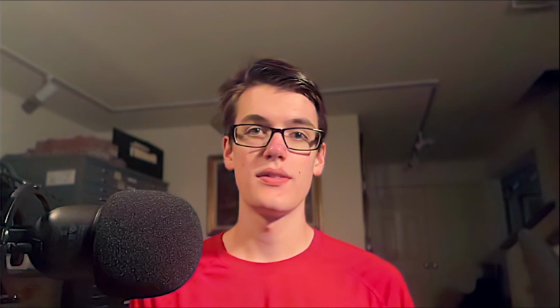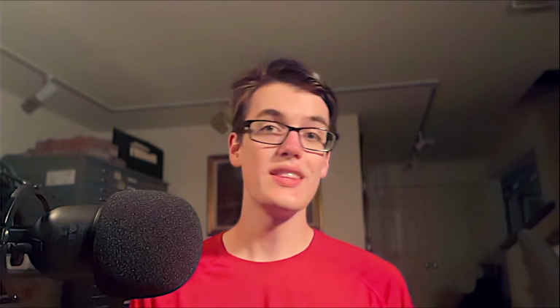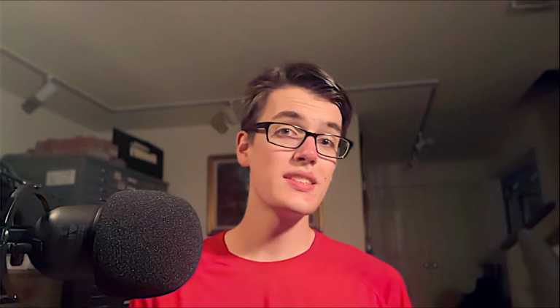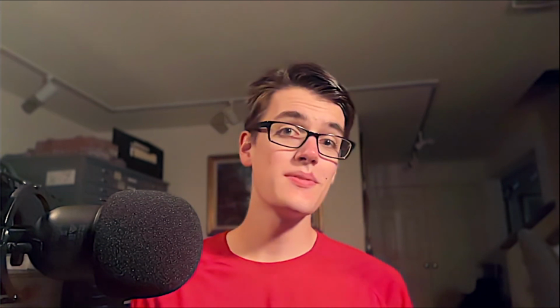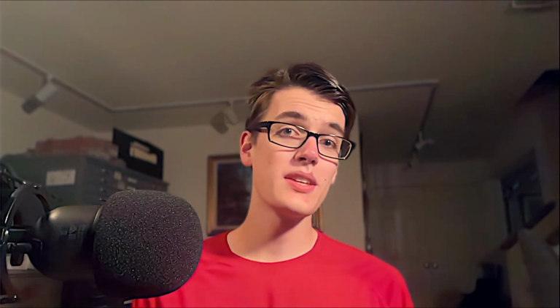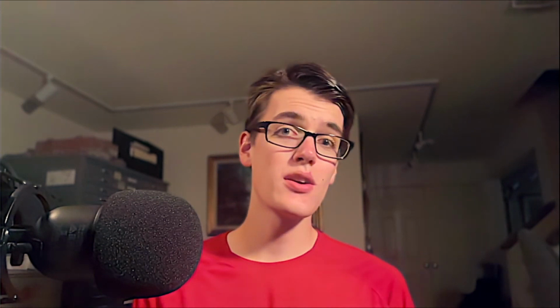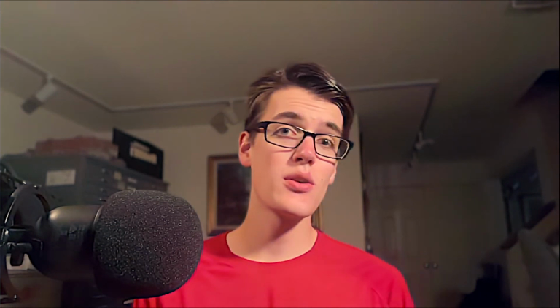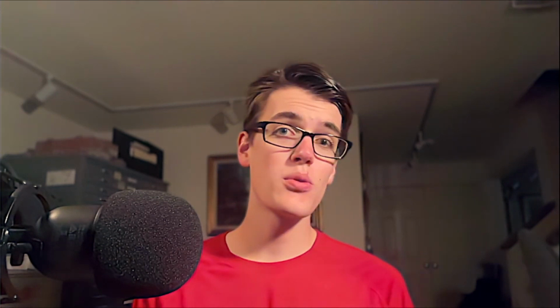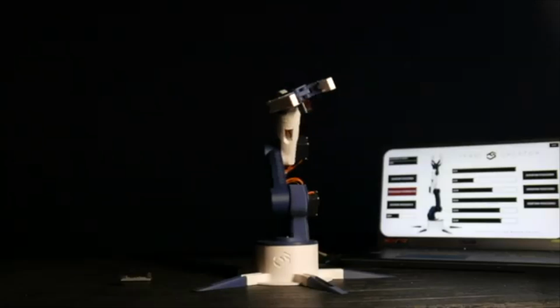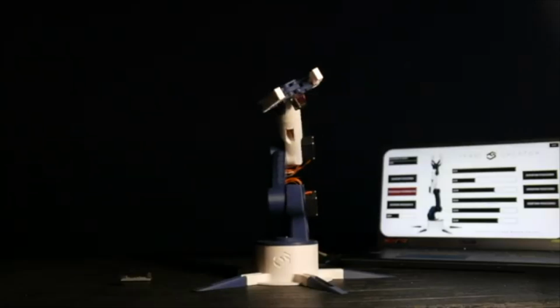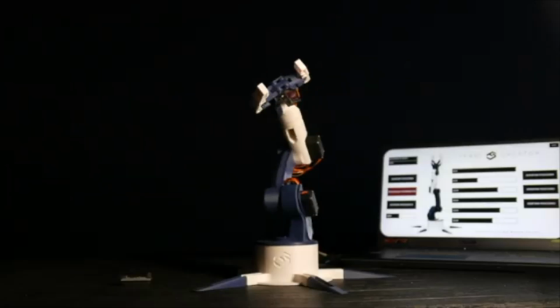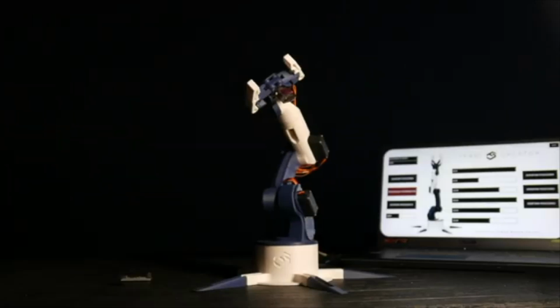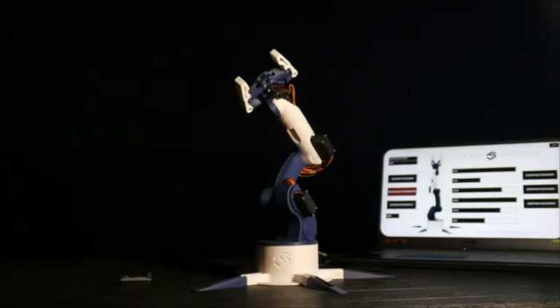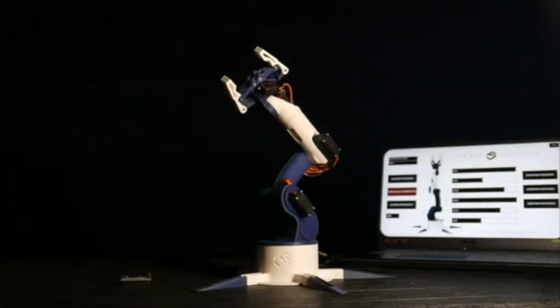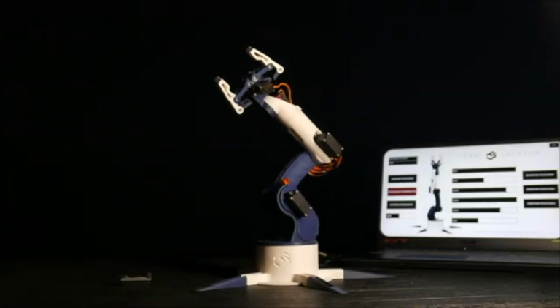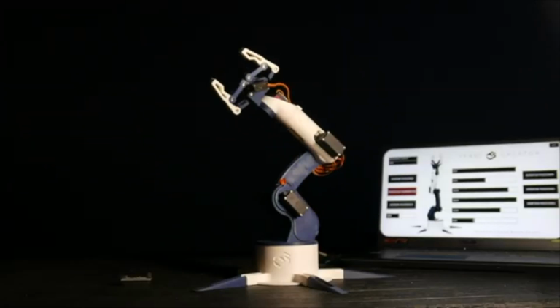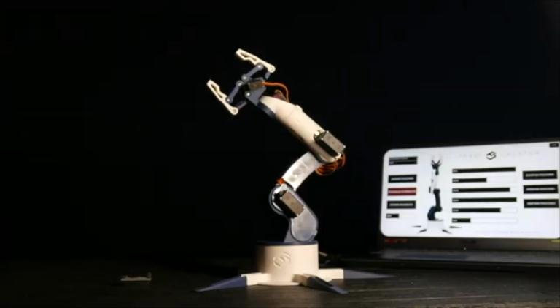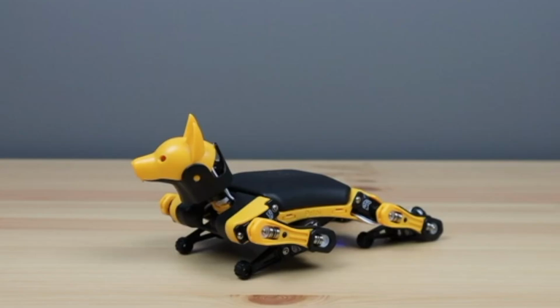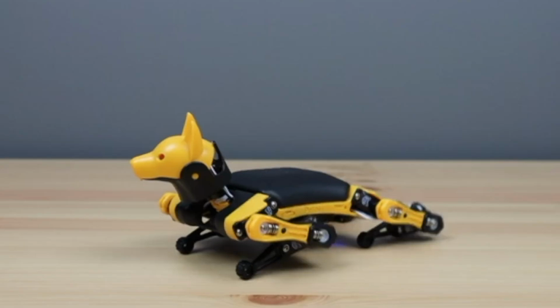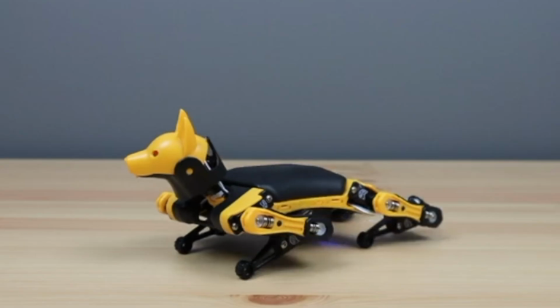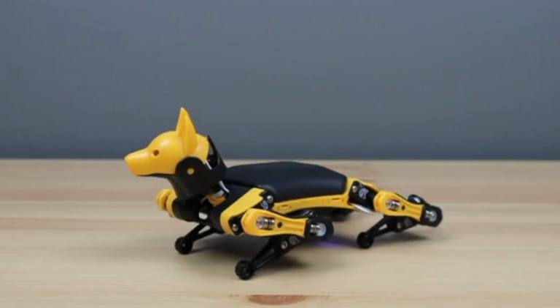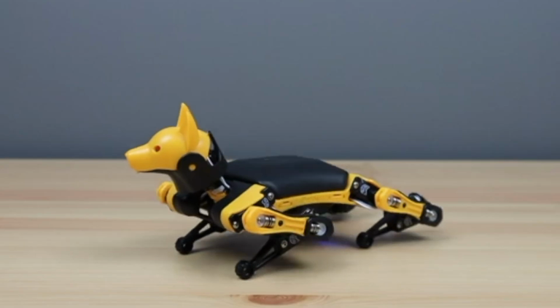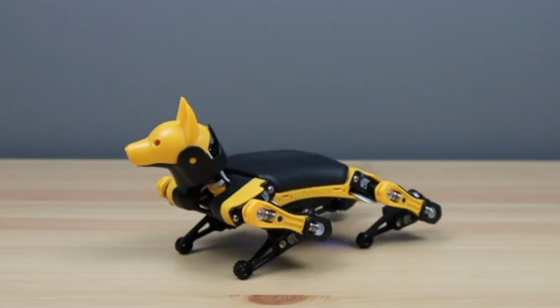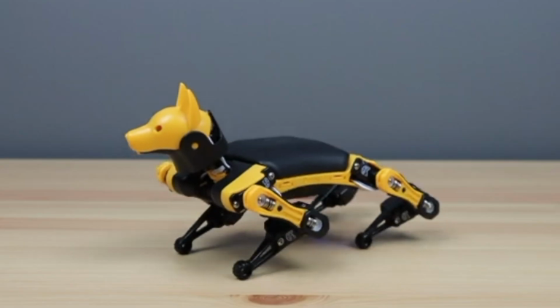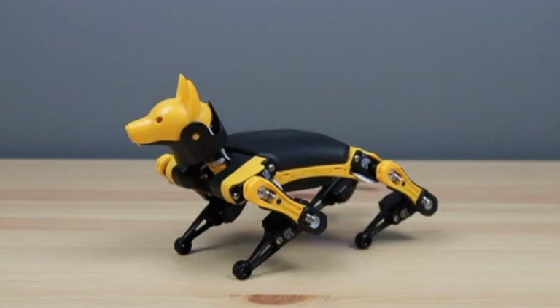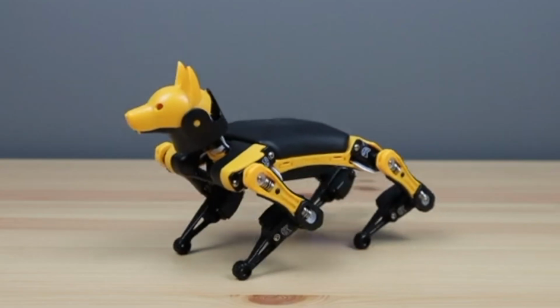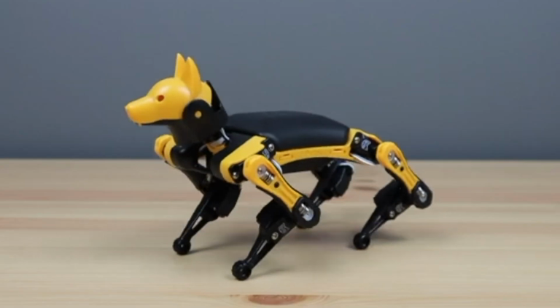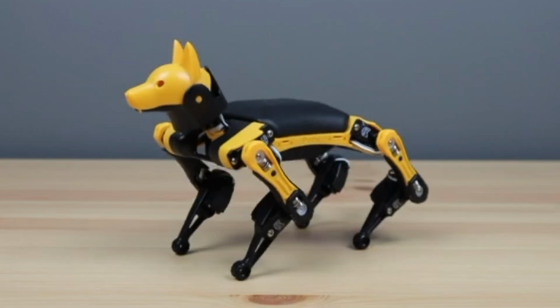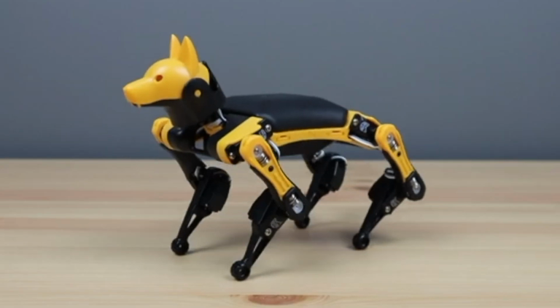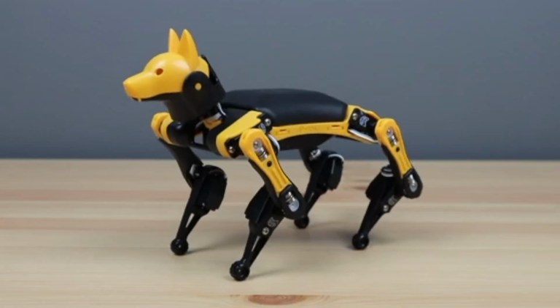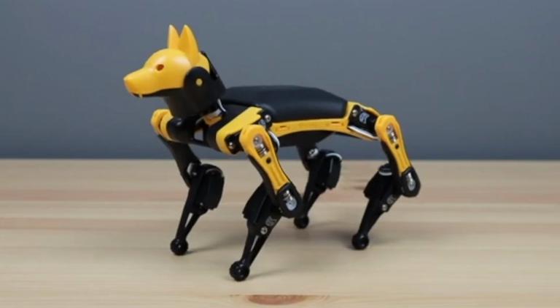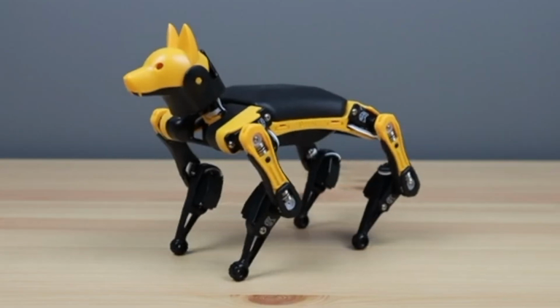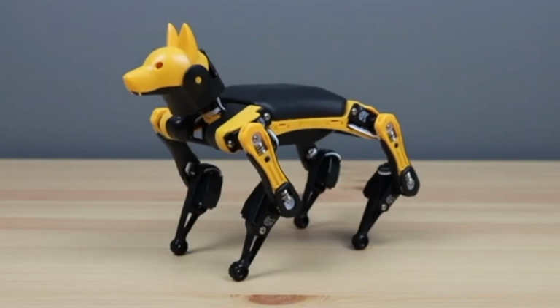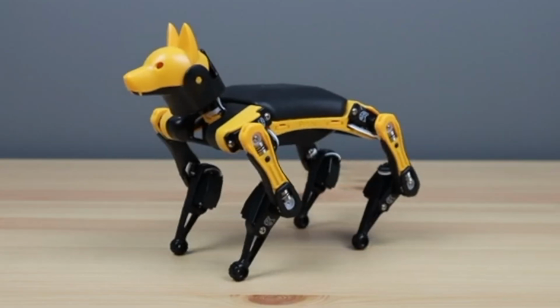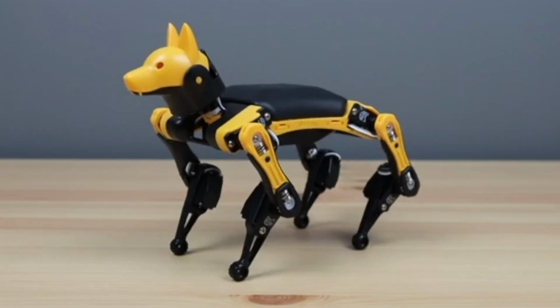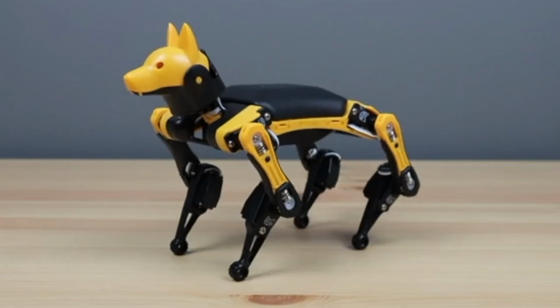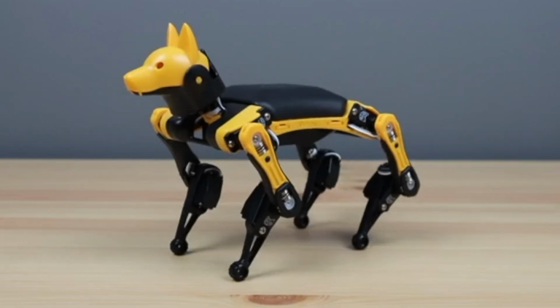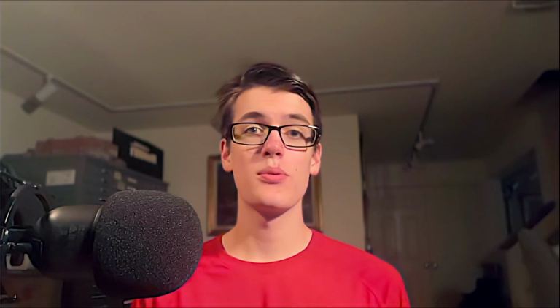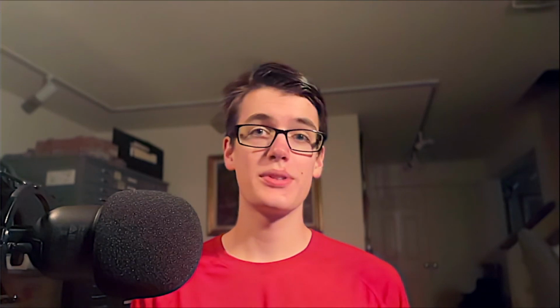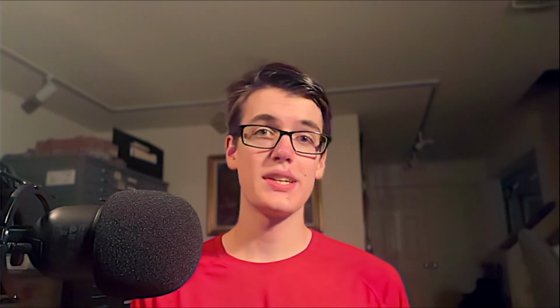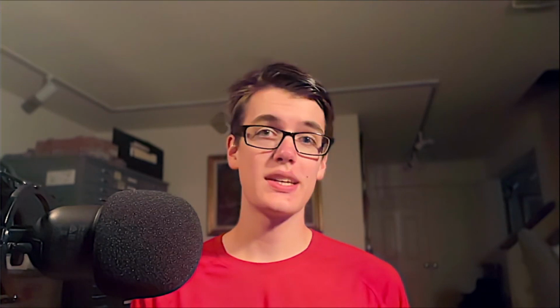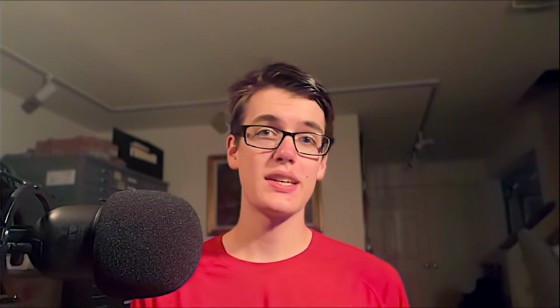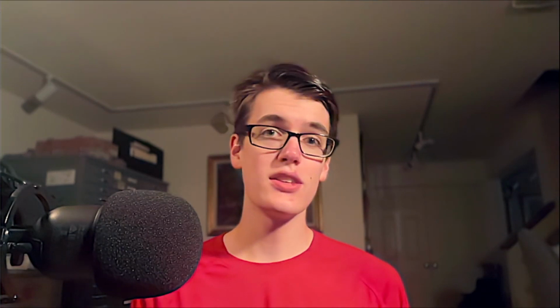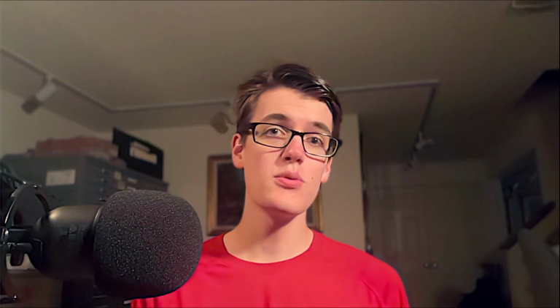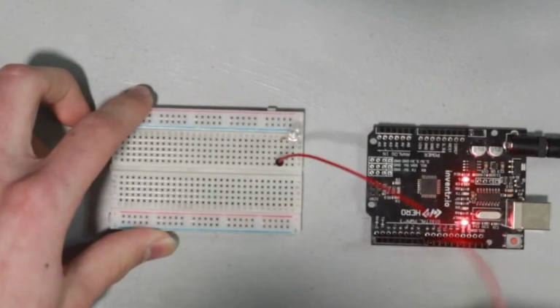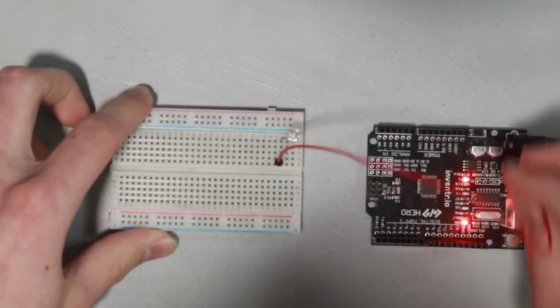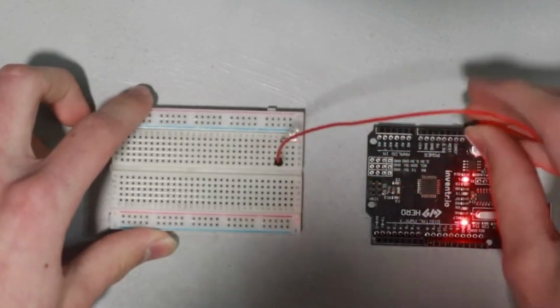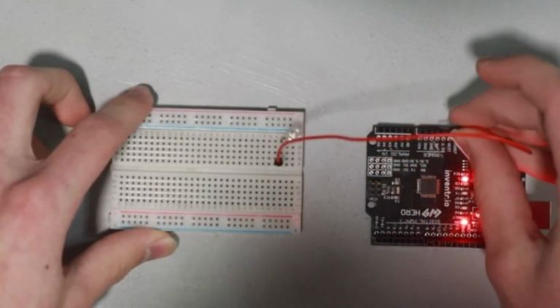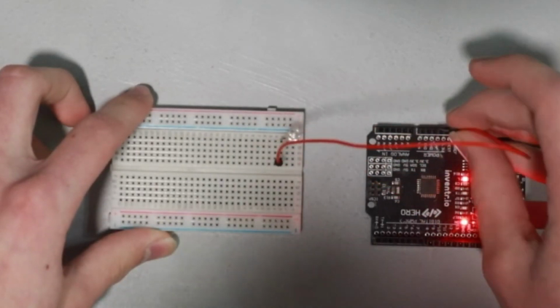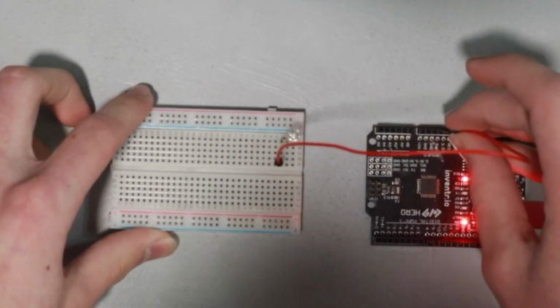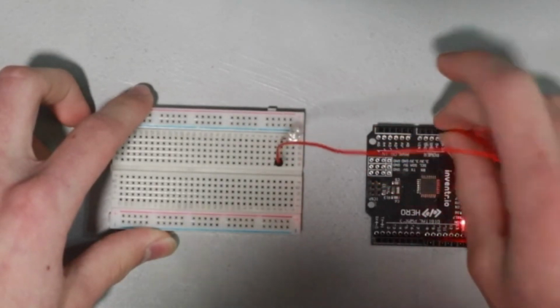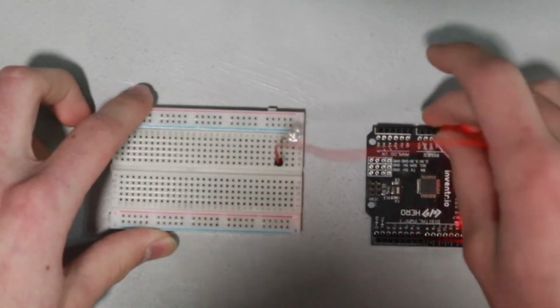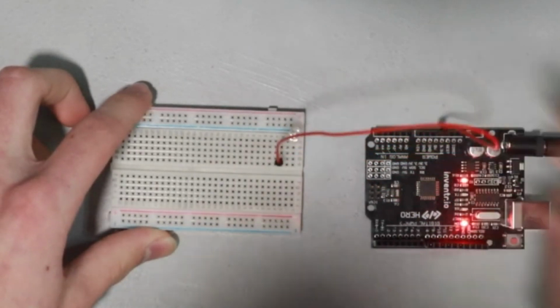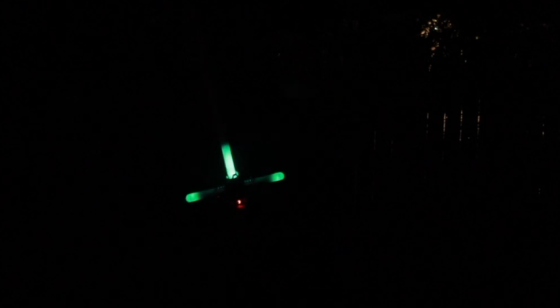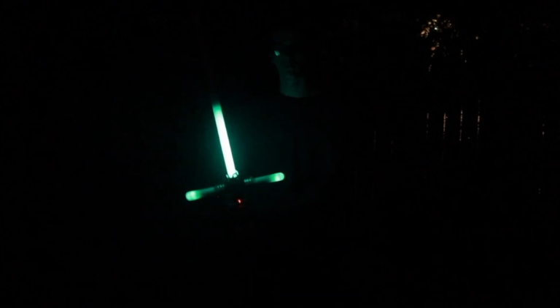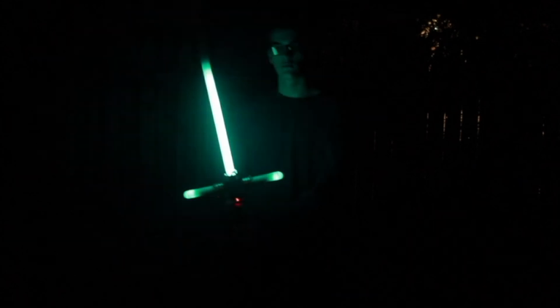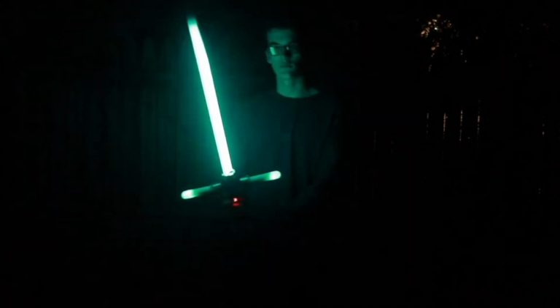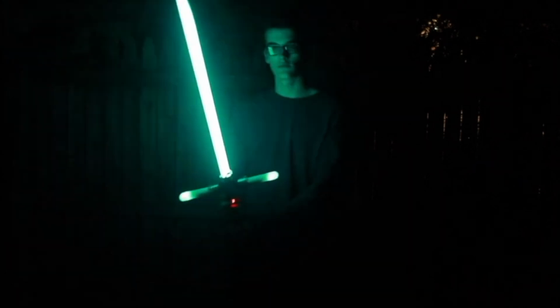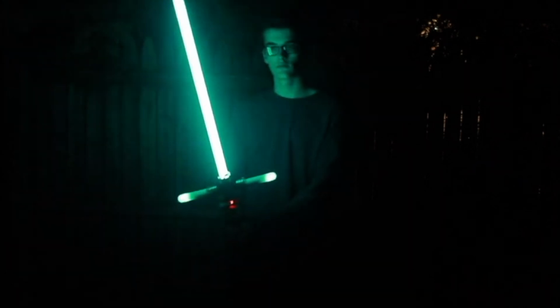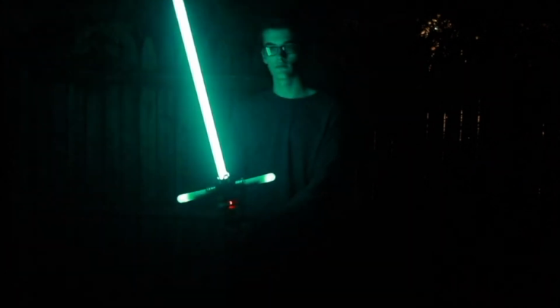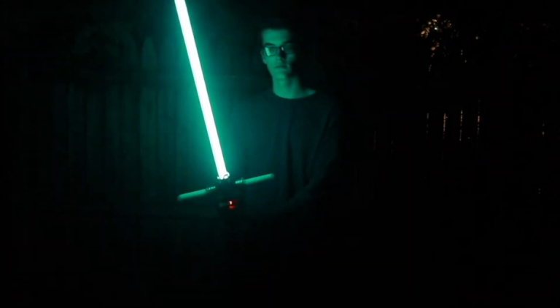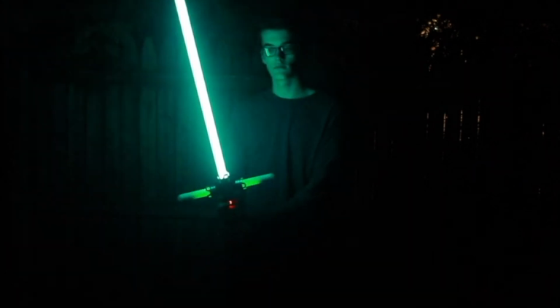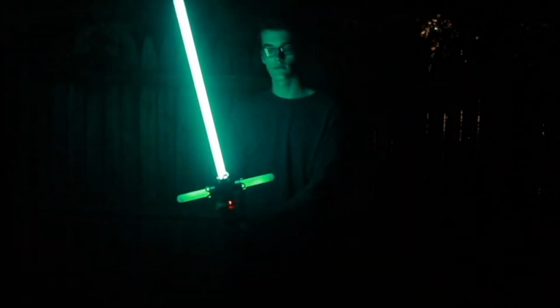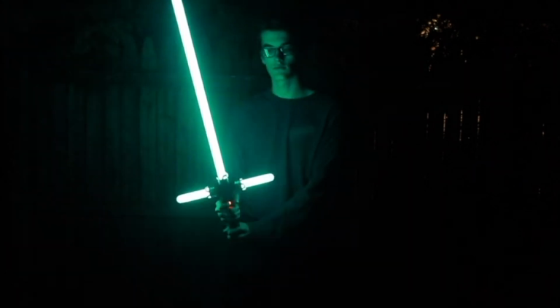In this video, we're going to take a look at 10 awesome electronics projects that will take you from a beginner to an Arduino master.